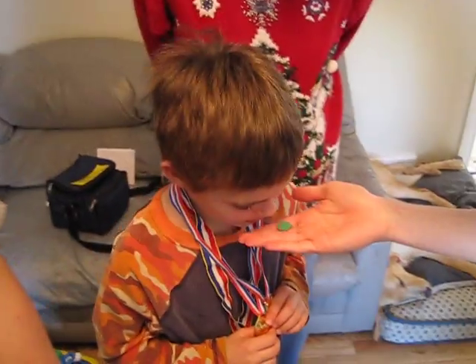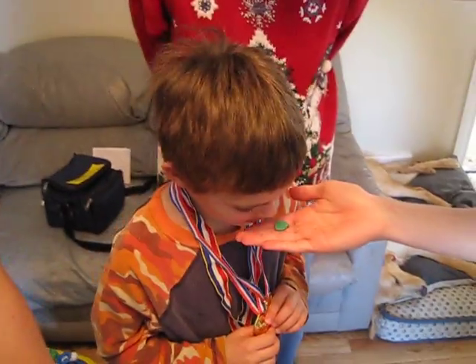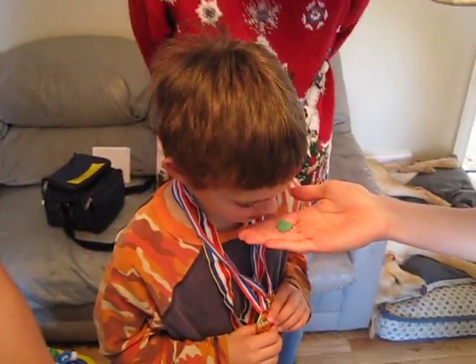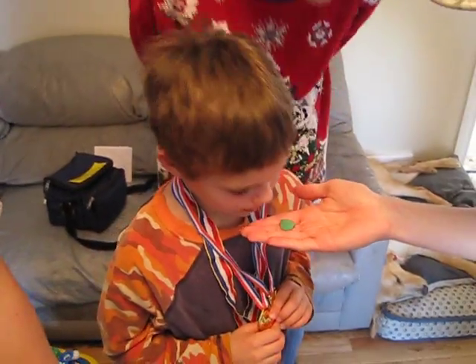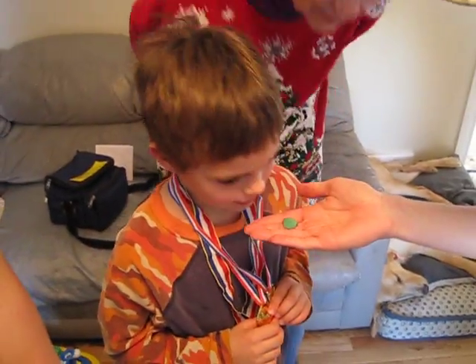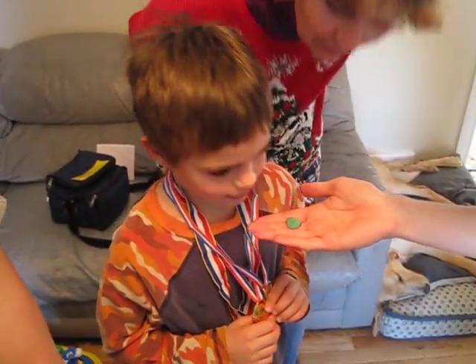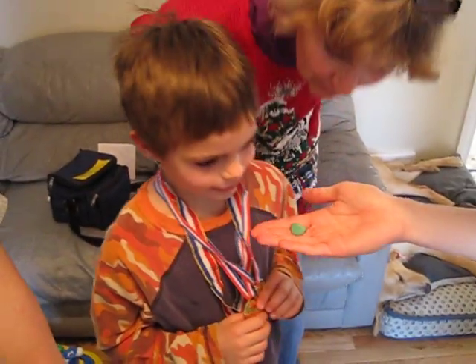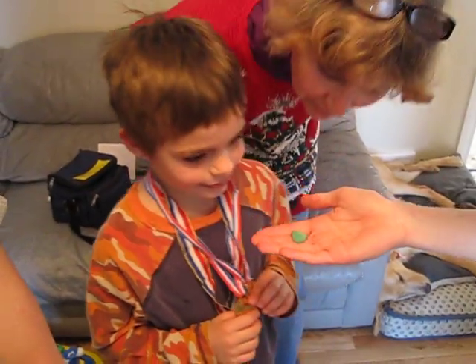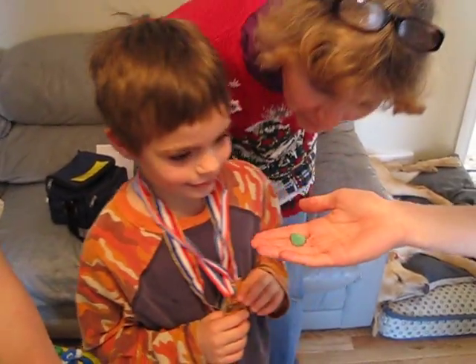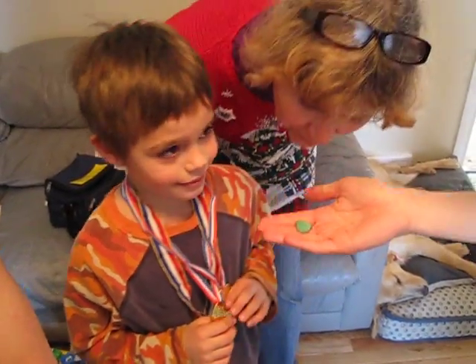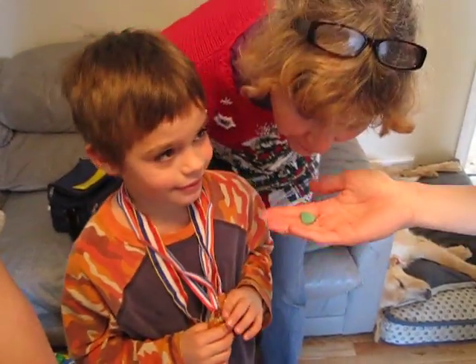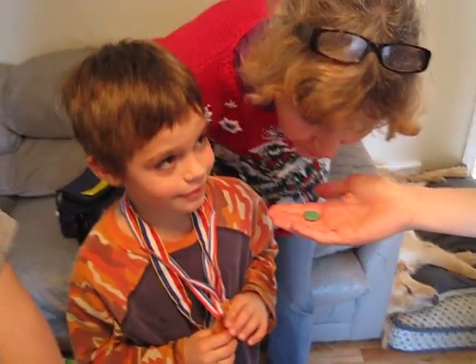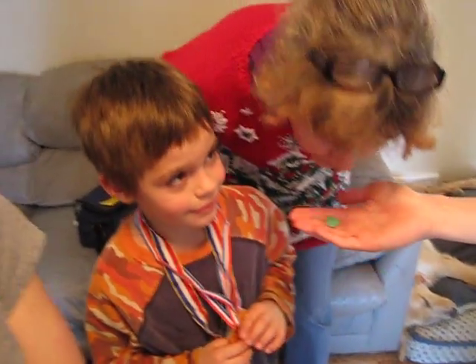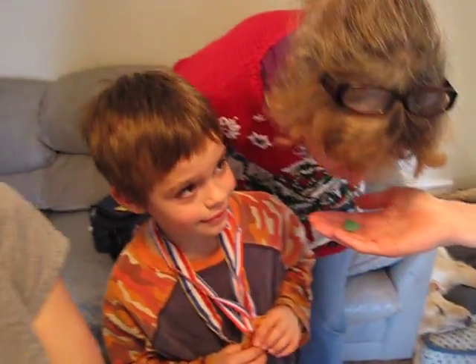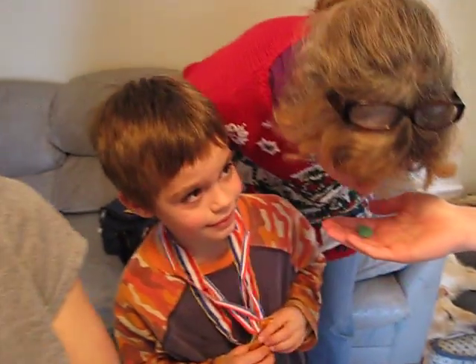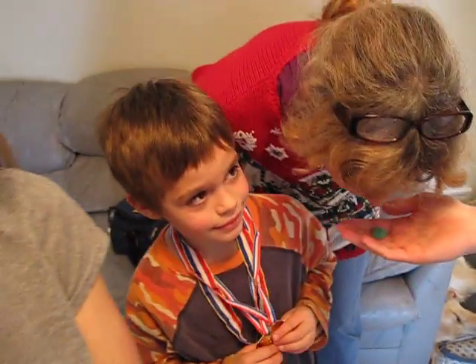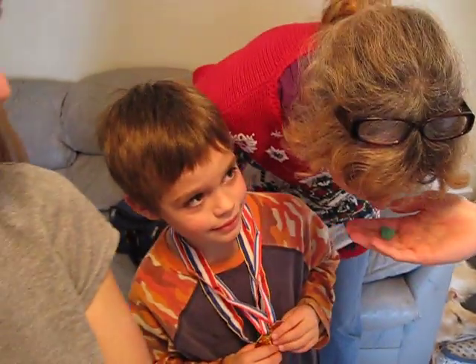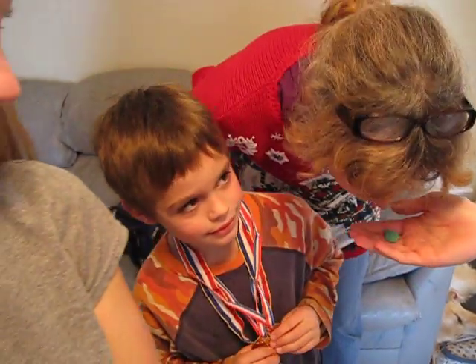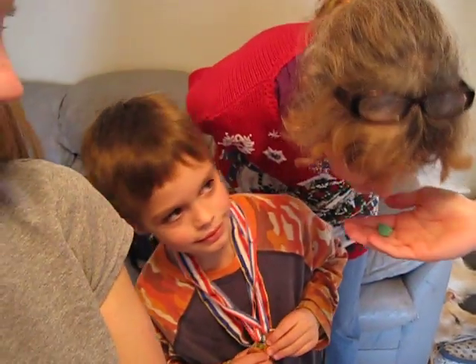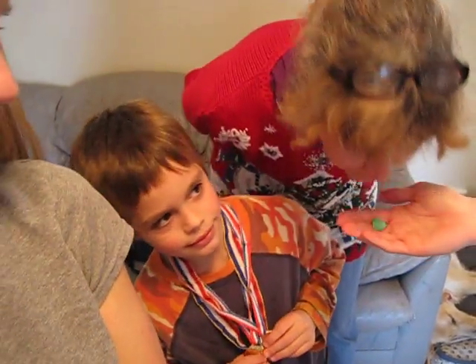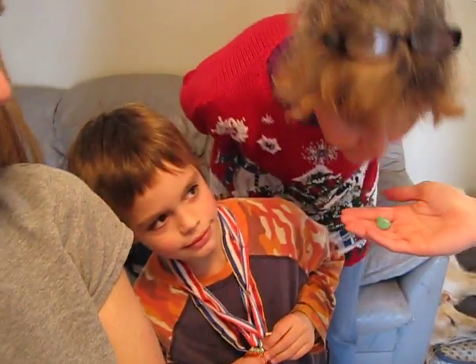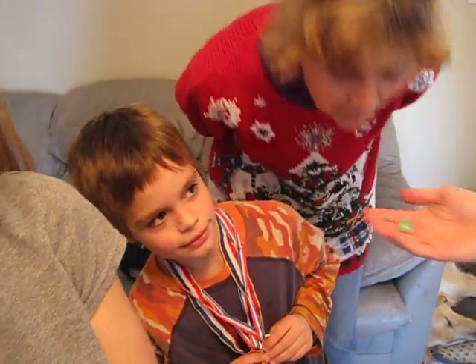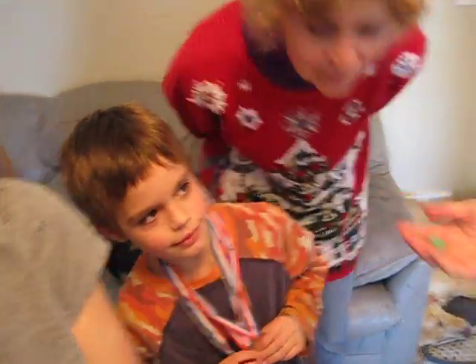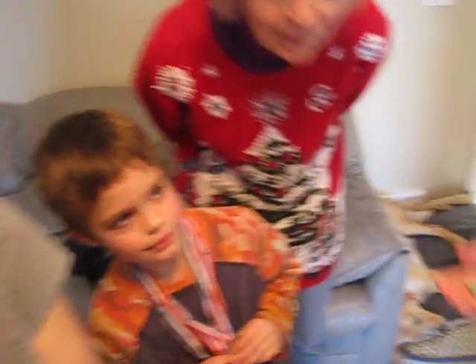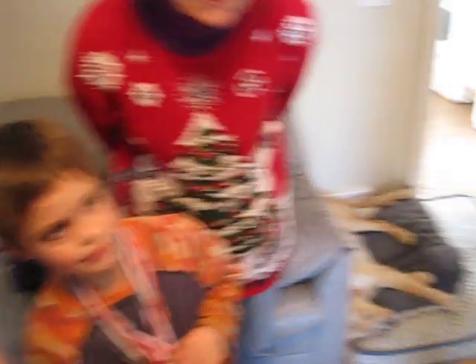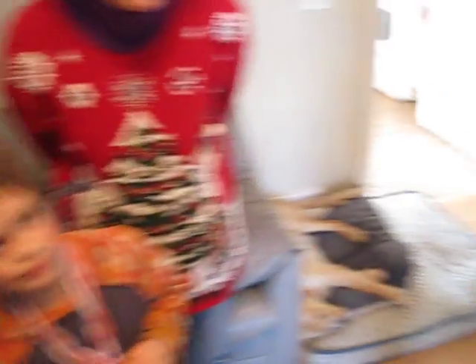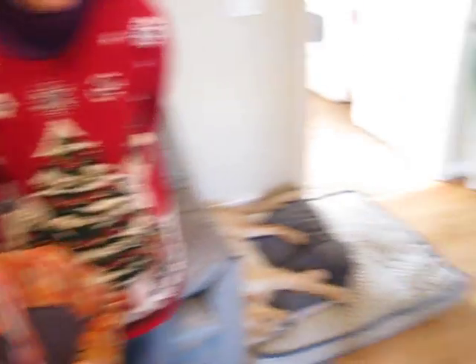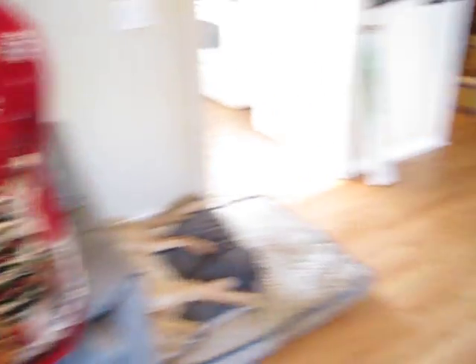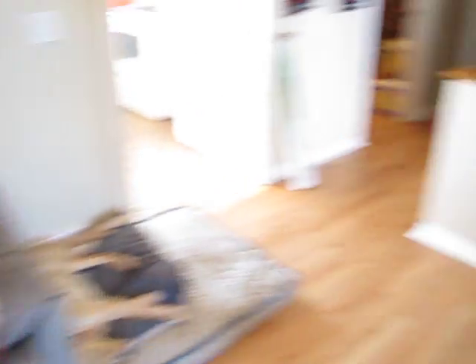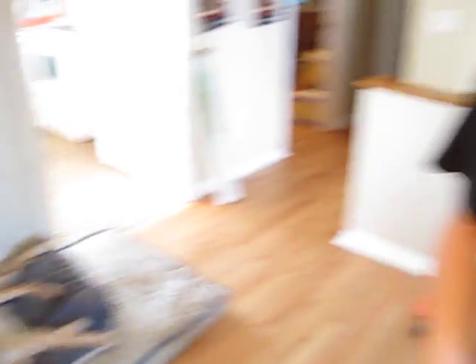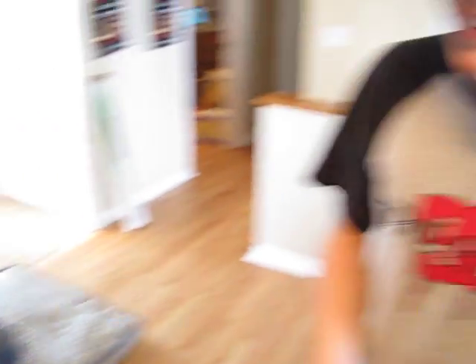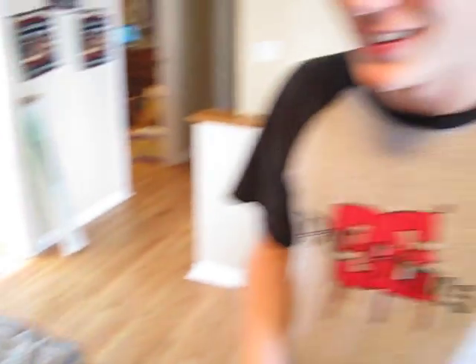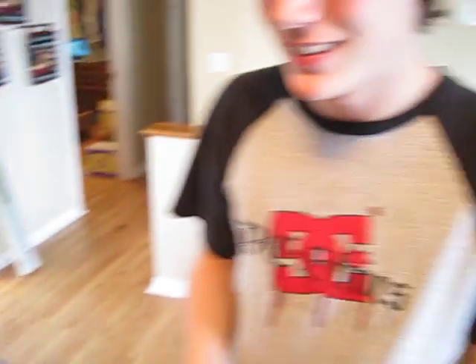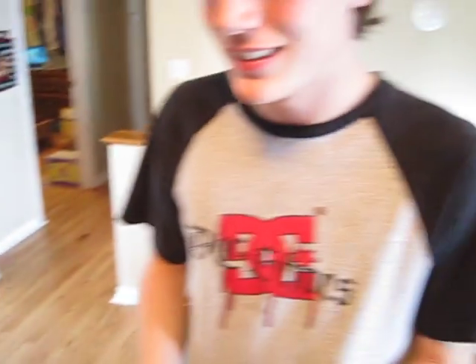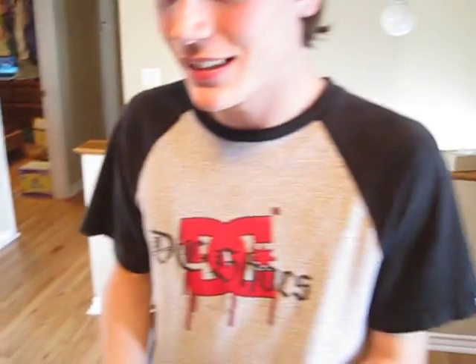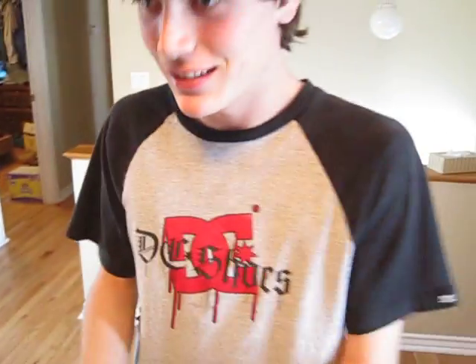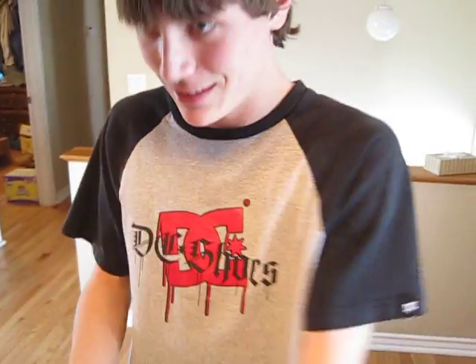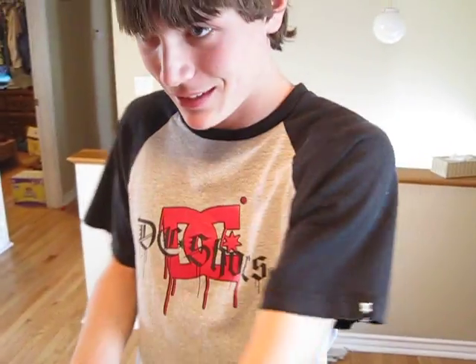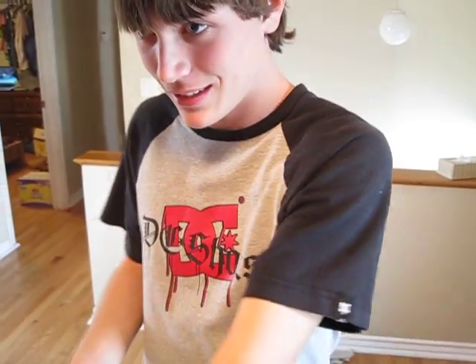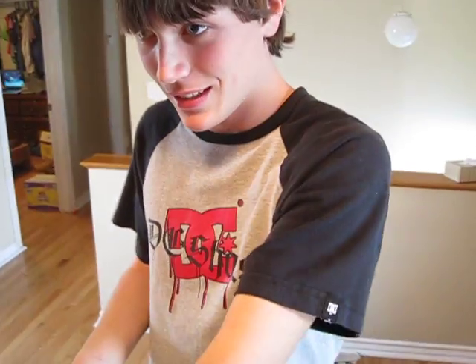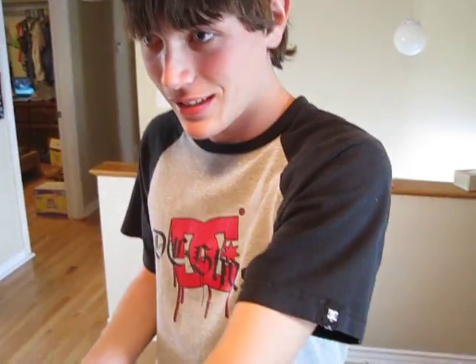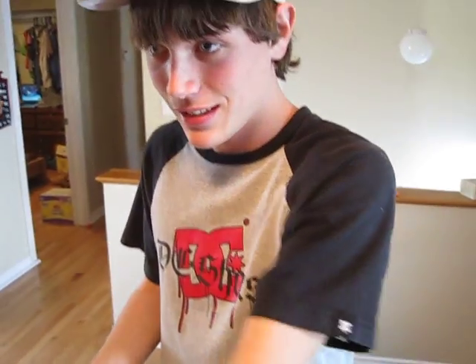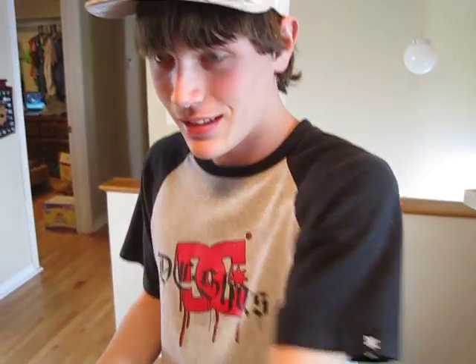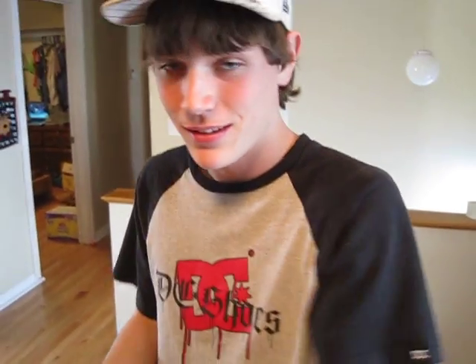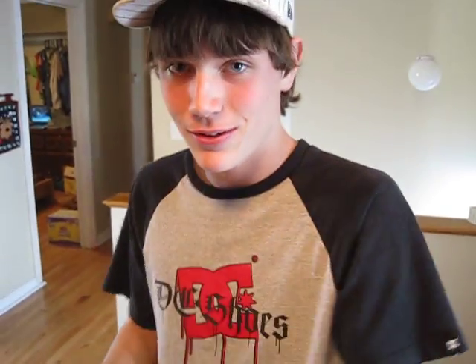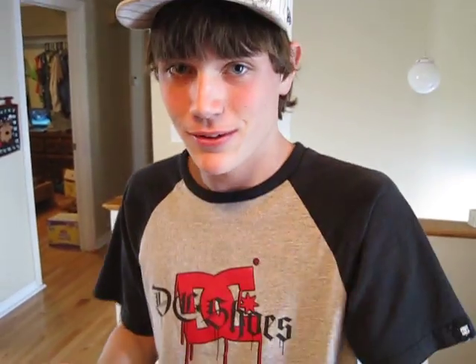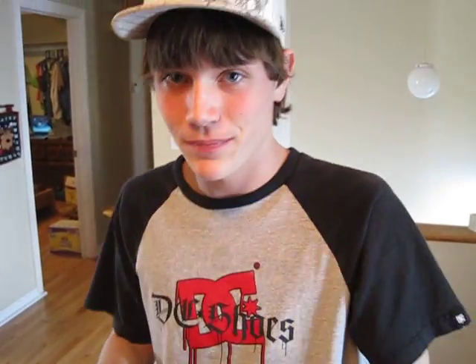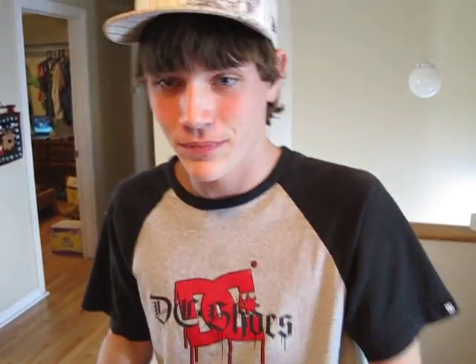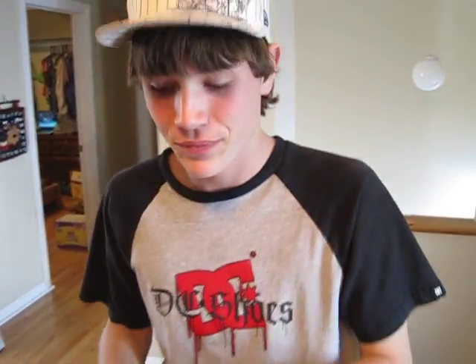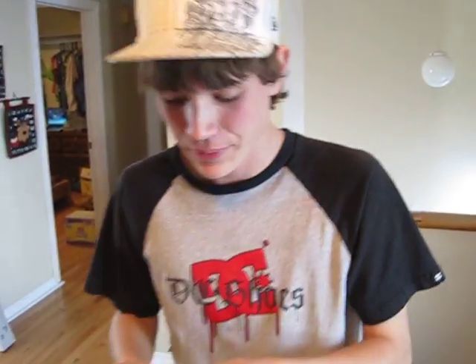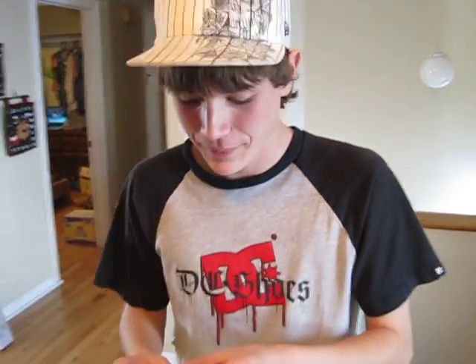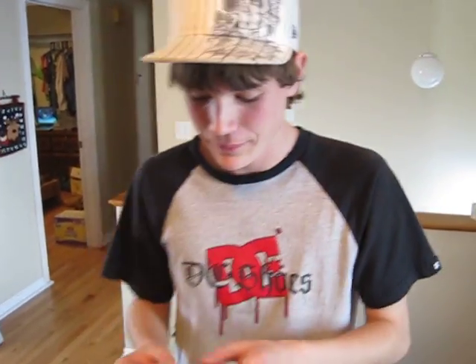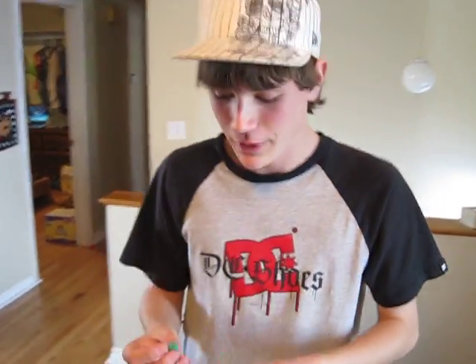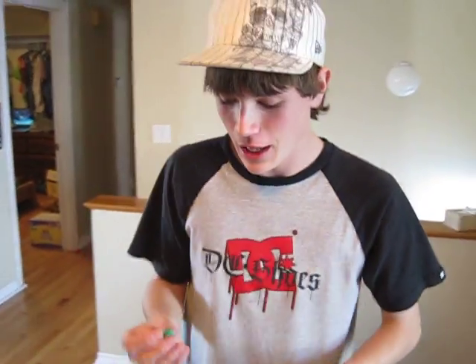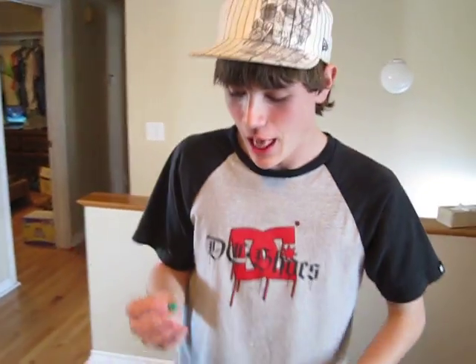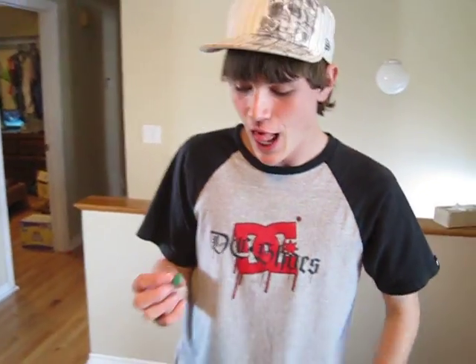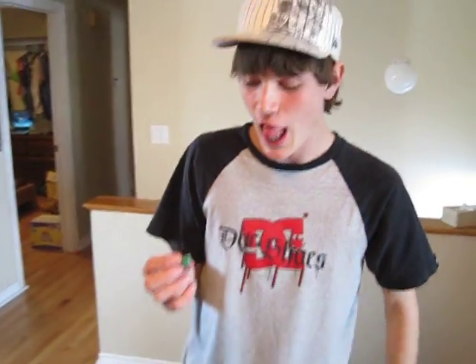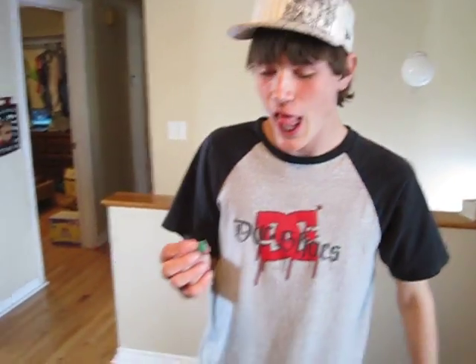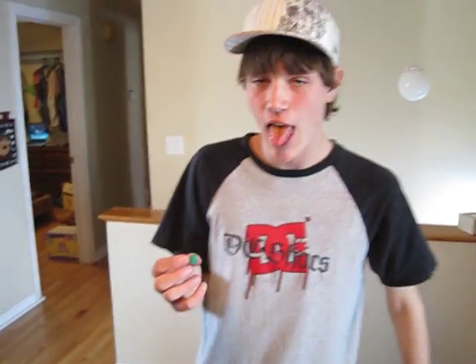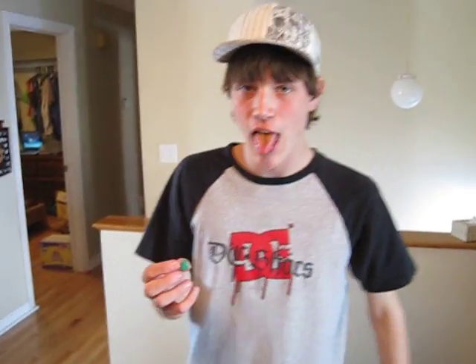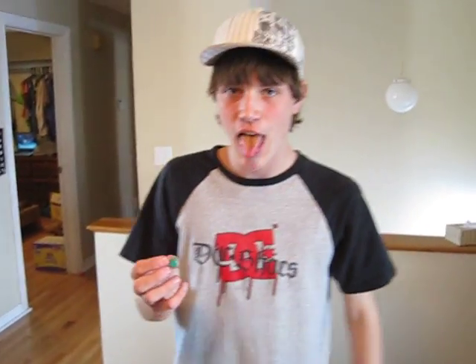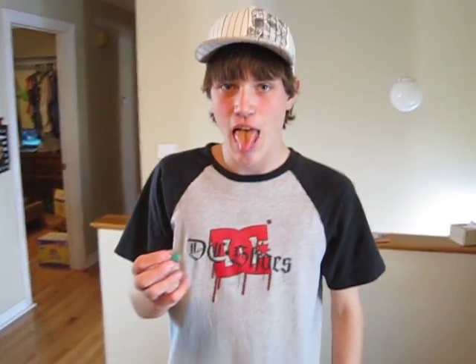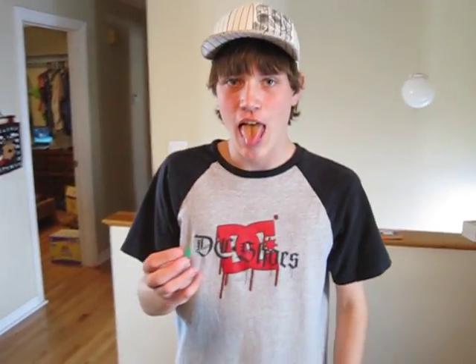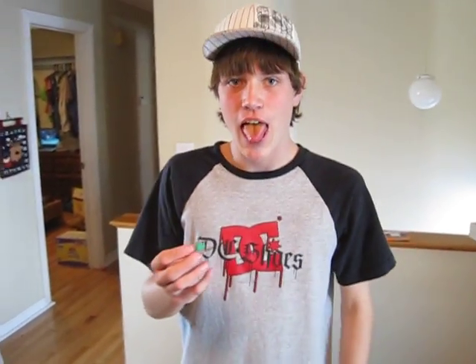You ate a peanut that was covered in ants. I don't want to smell it. It smells like ants. Okay, alright. So here he goes.